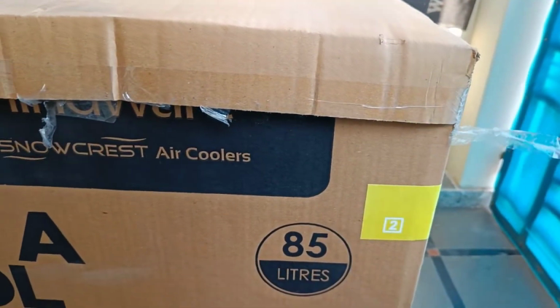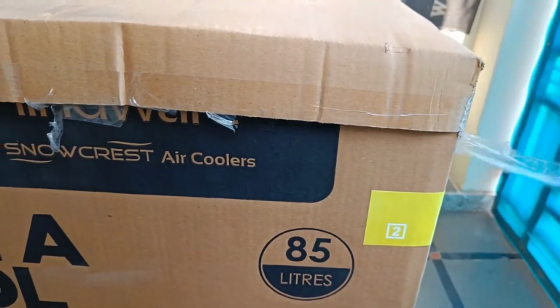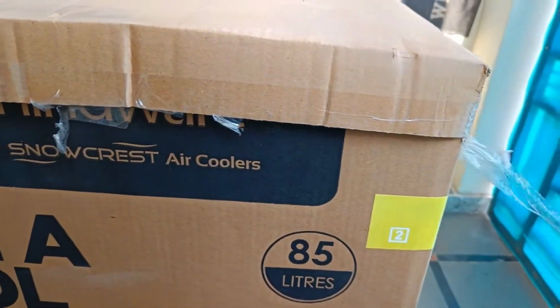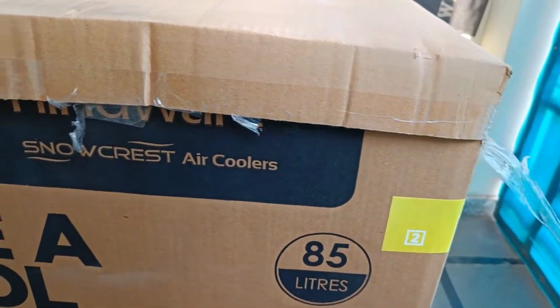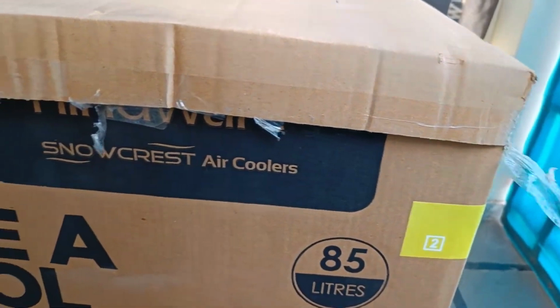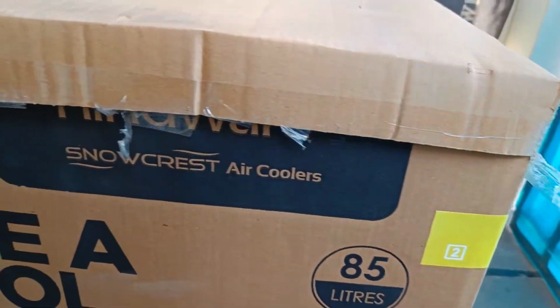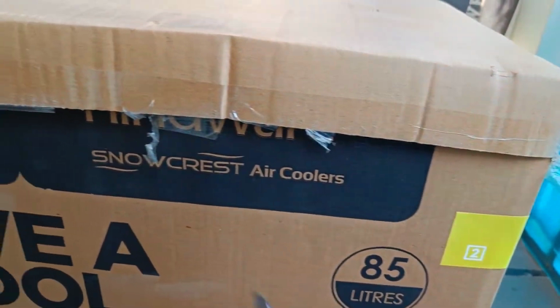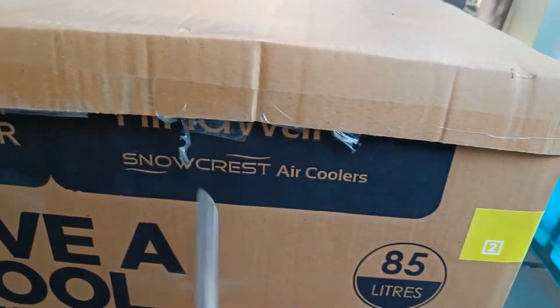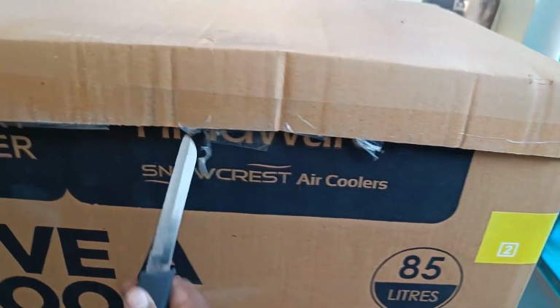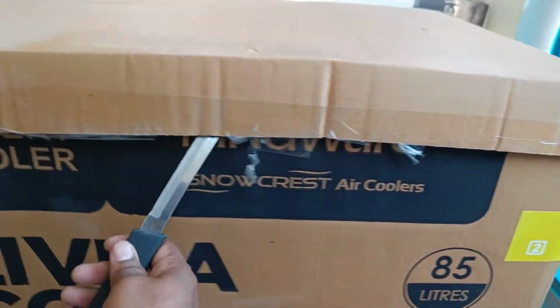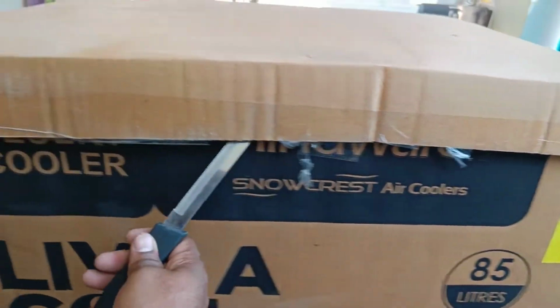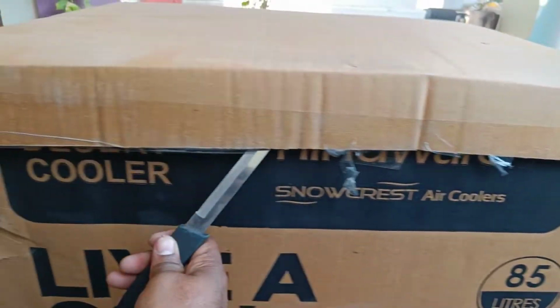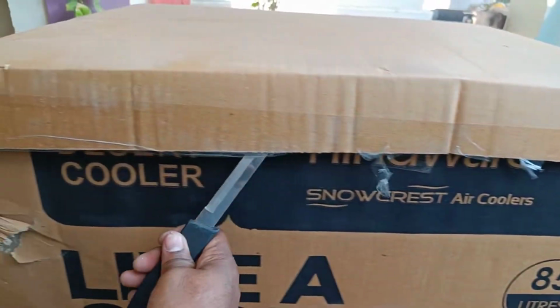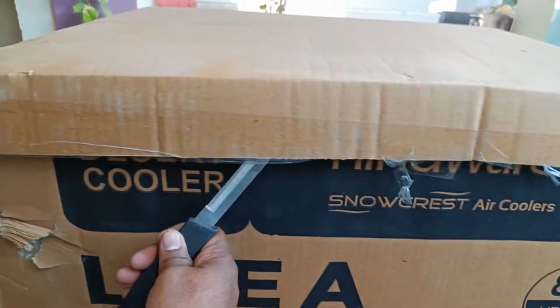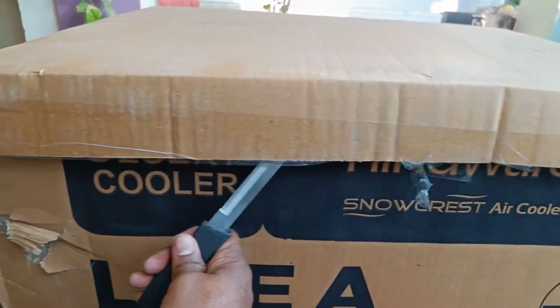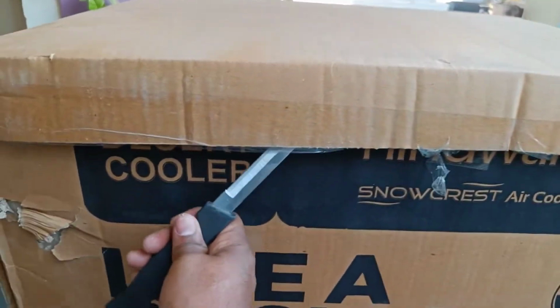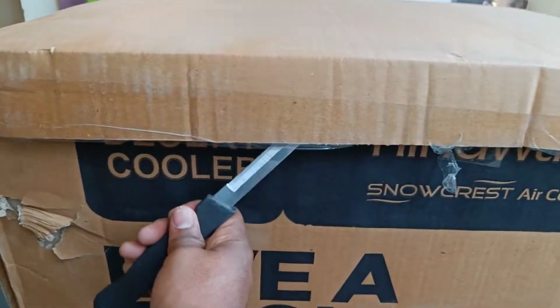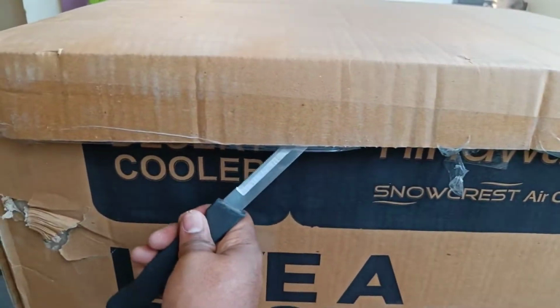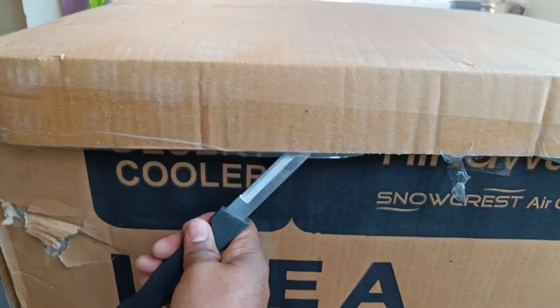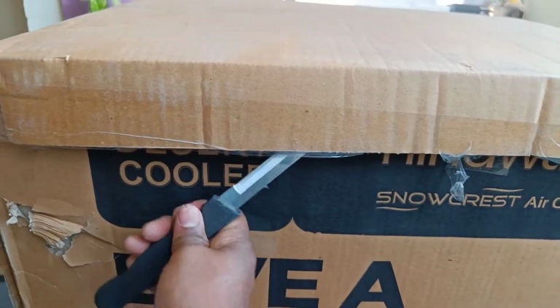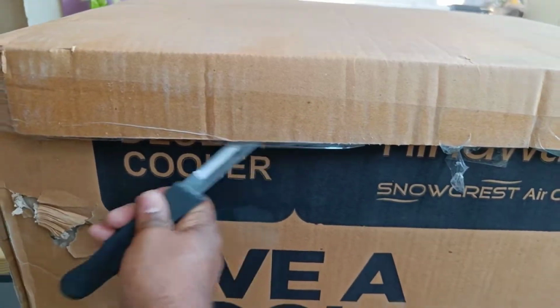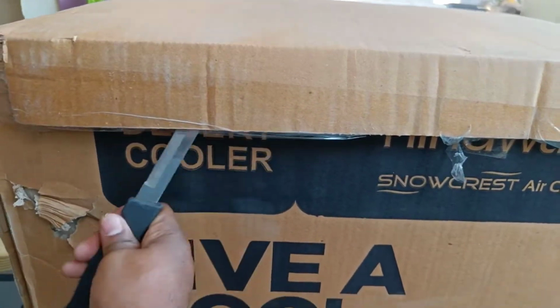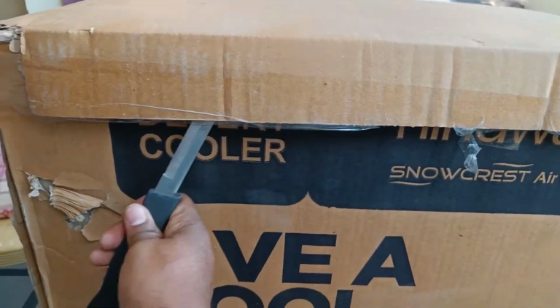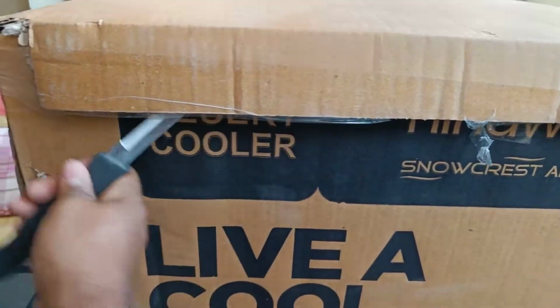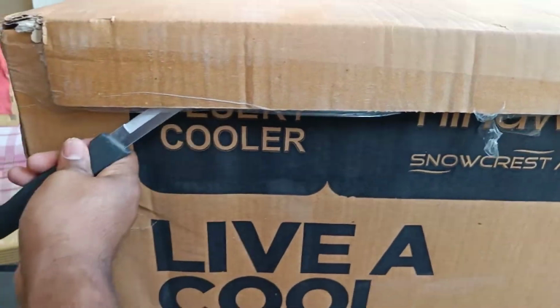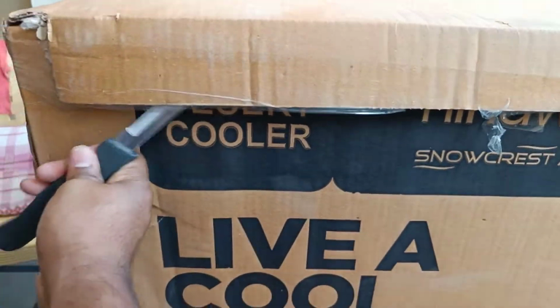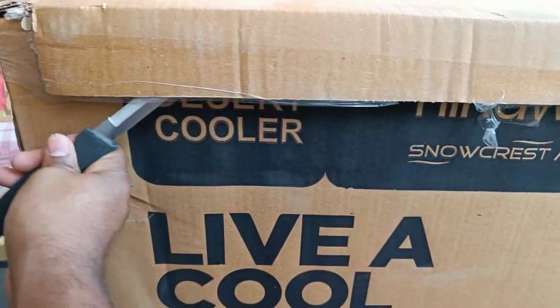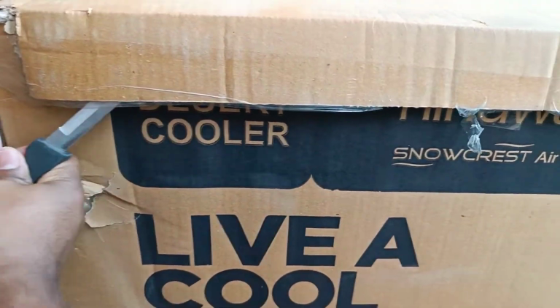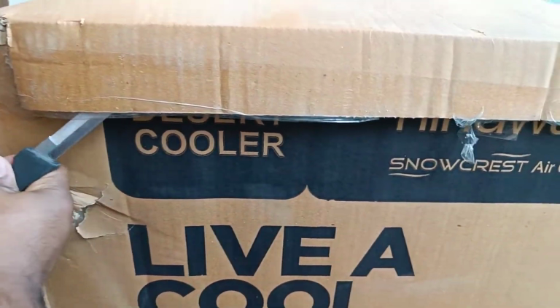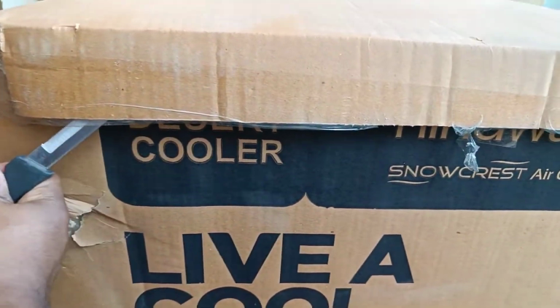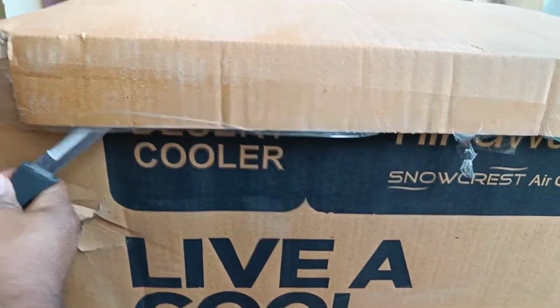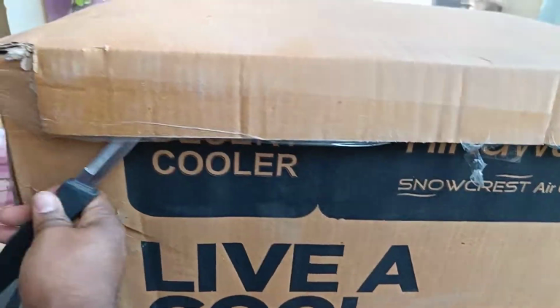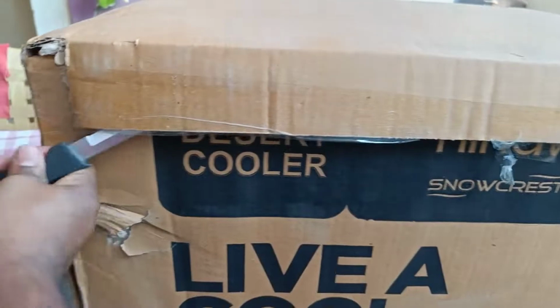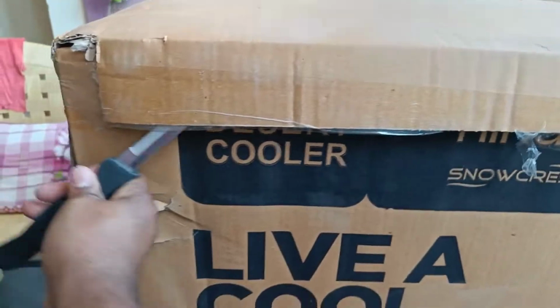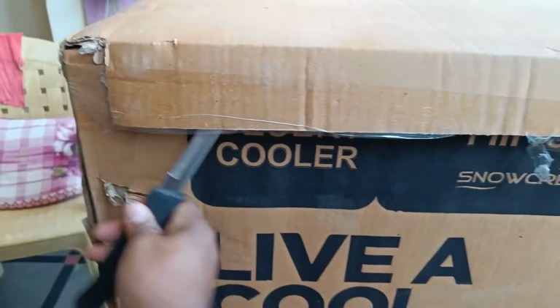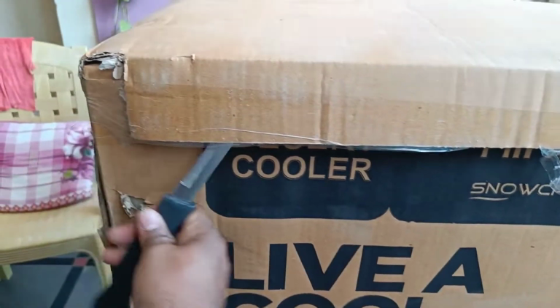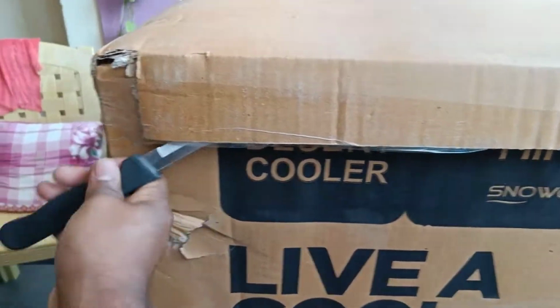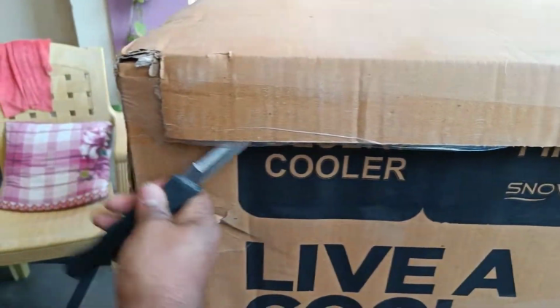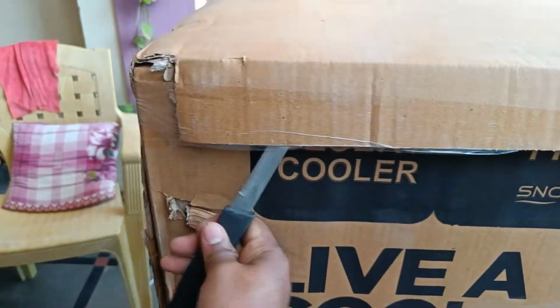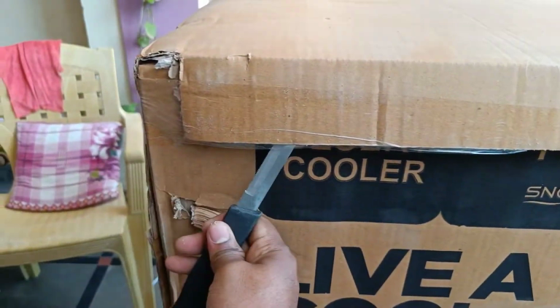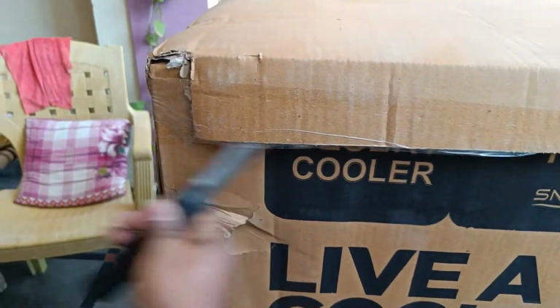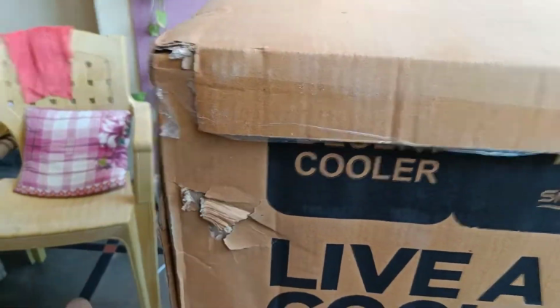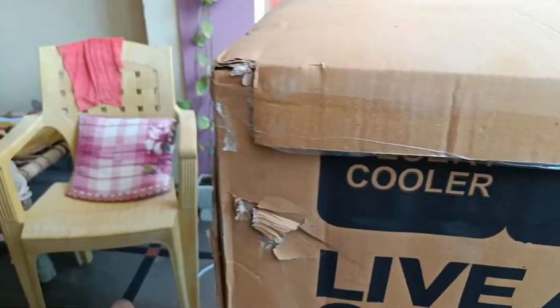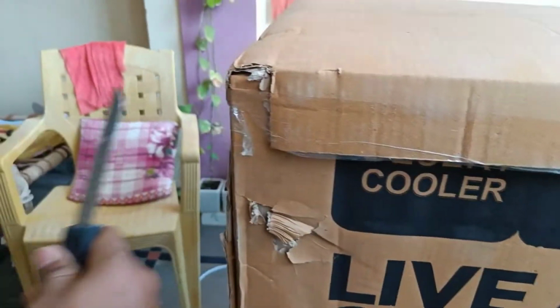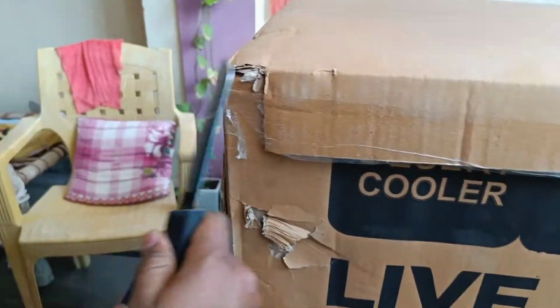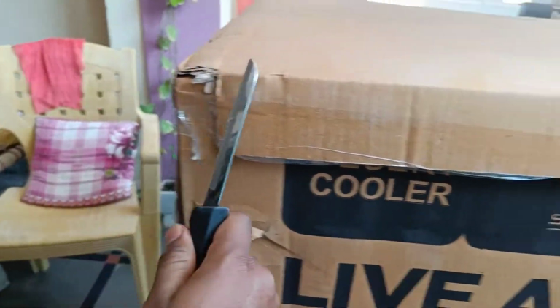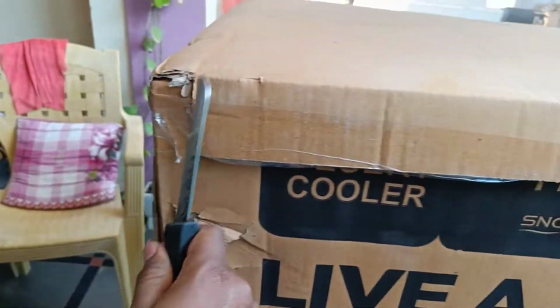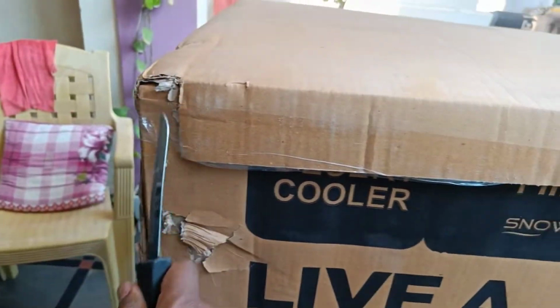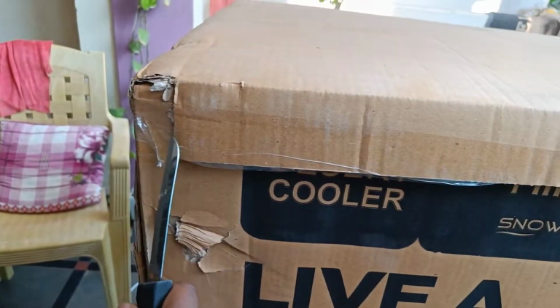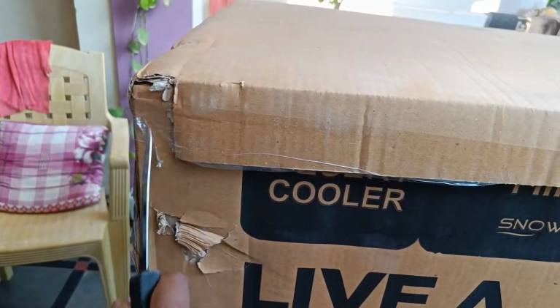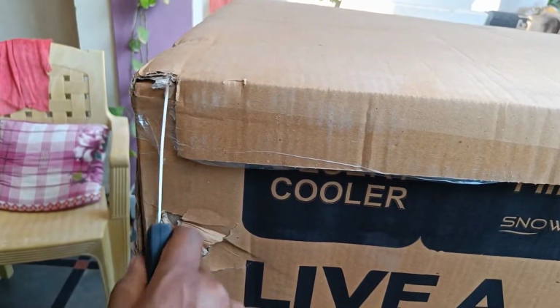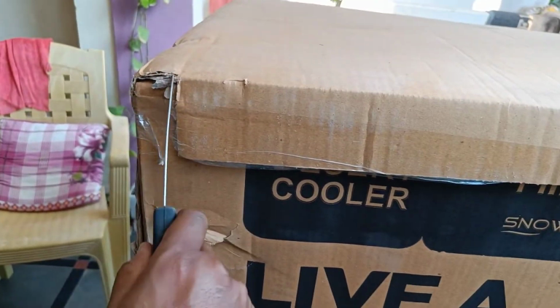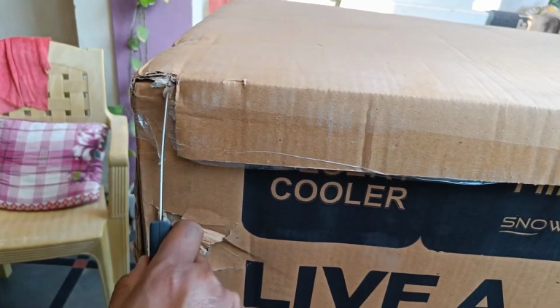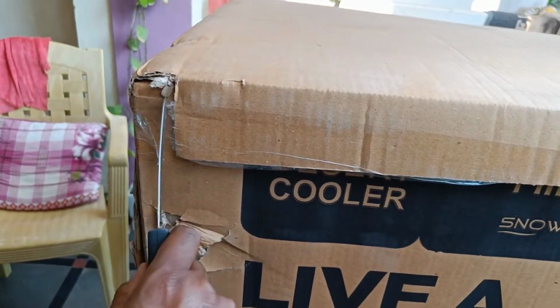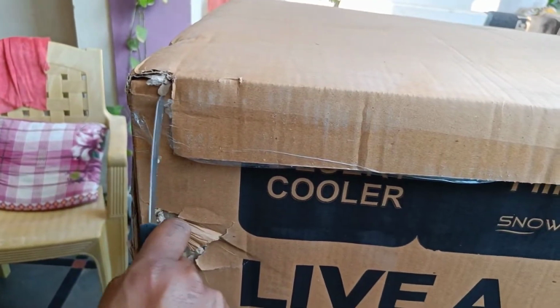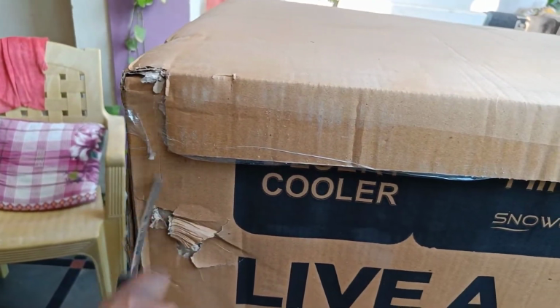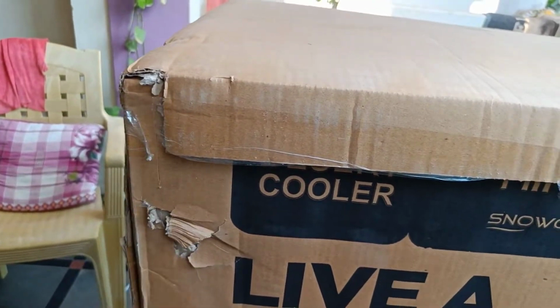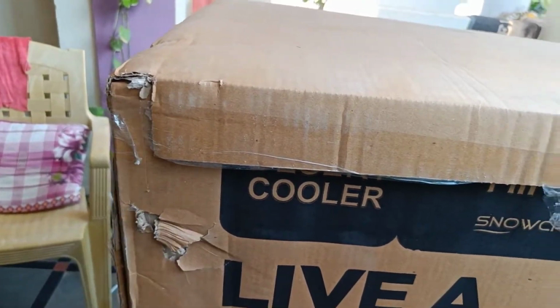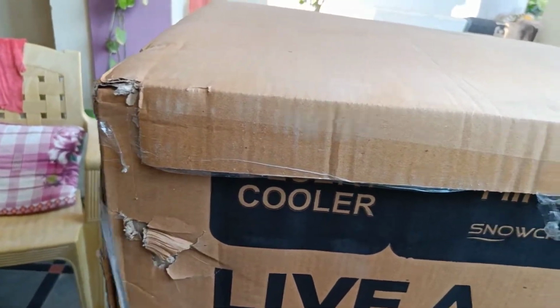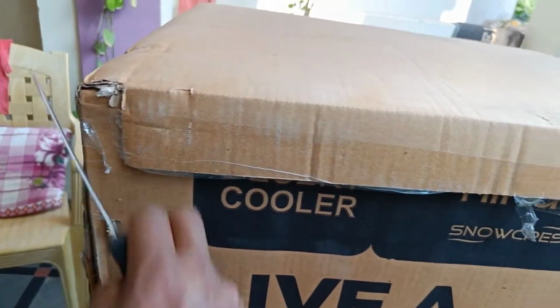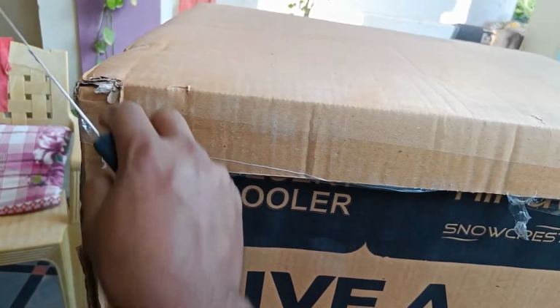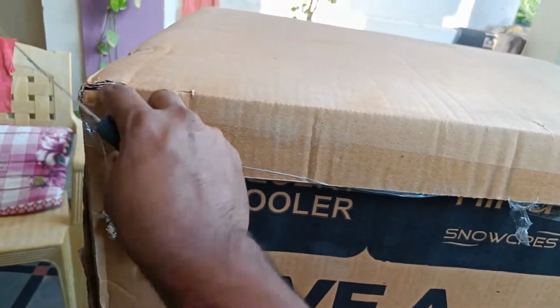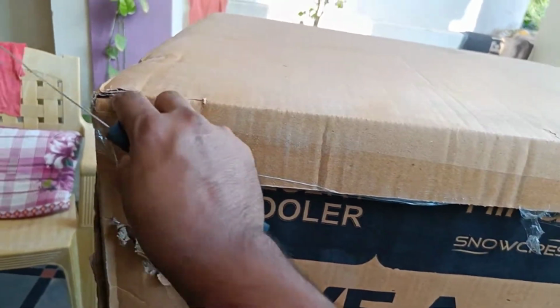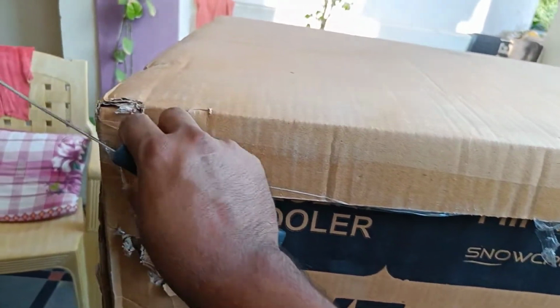This is the 85L air cooler. And I am unboxing this to show everything on the inside.